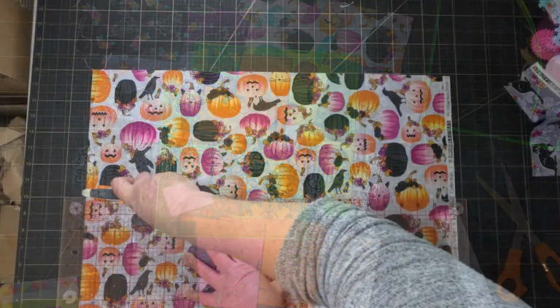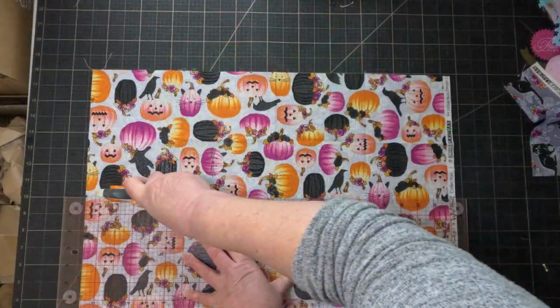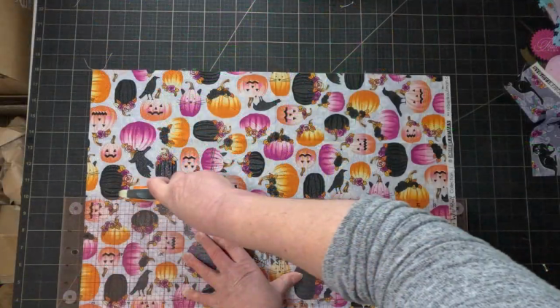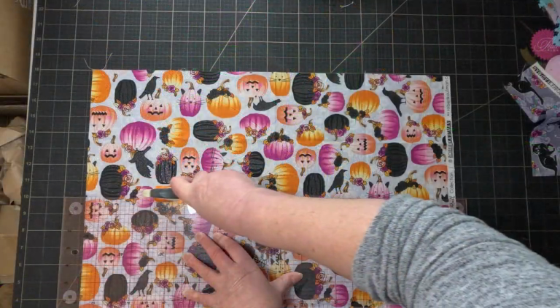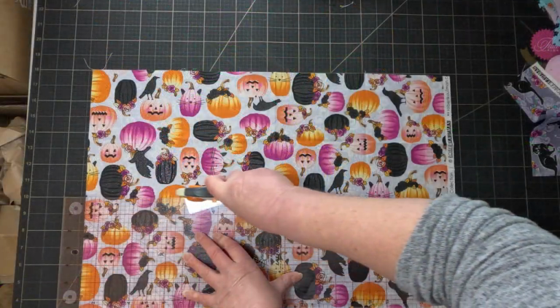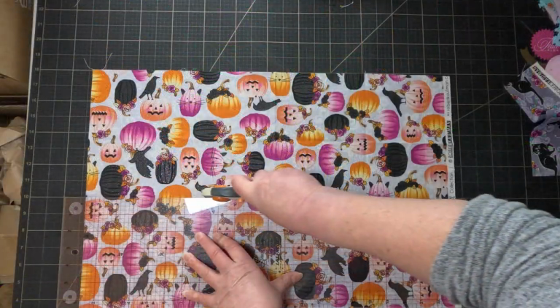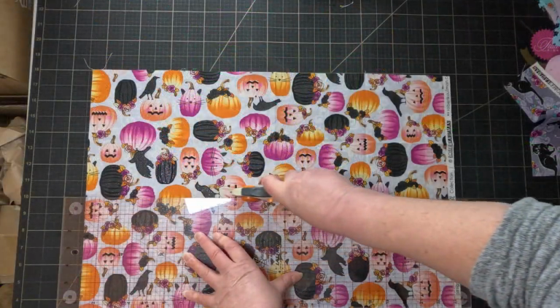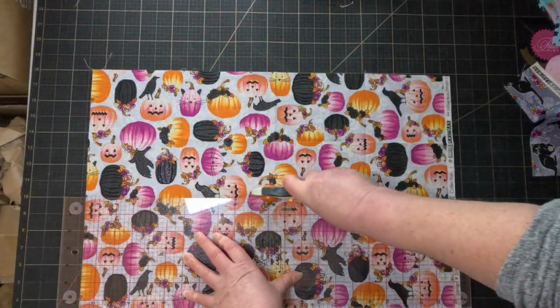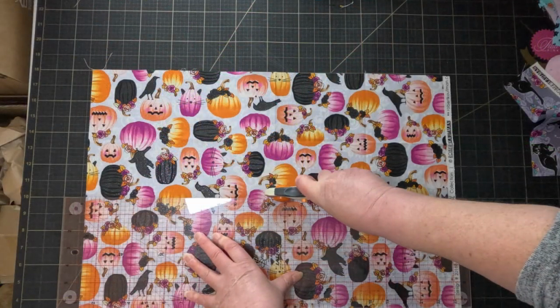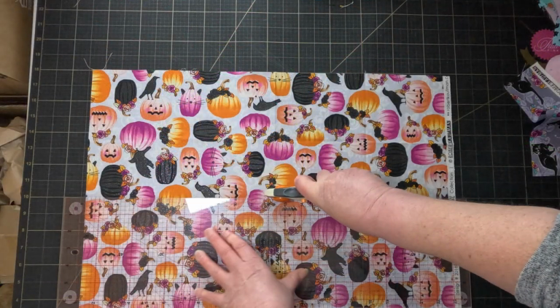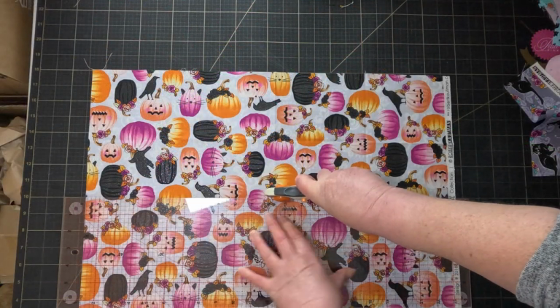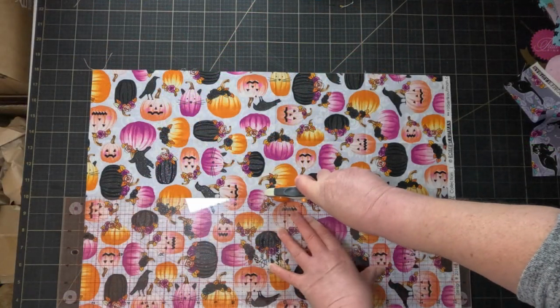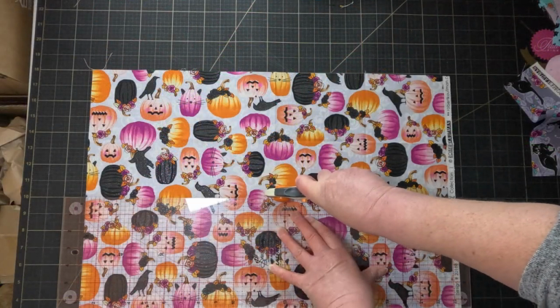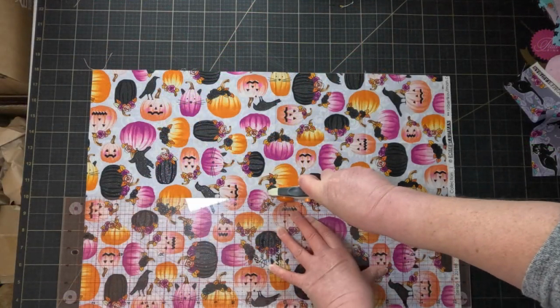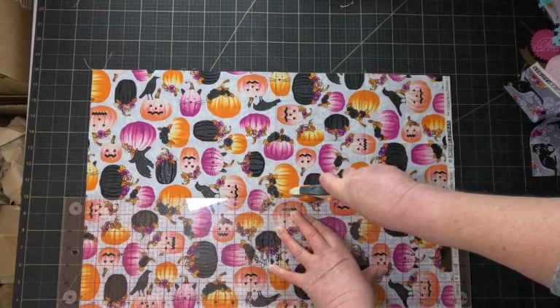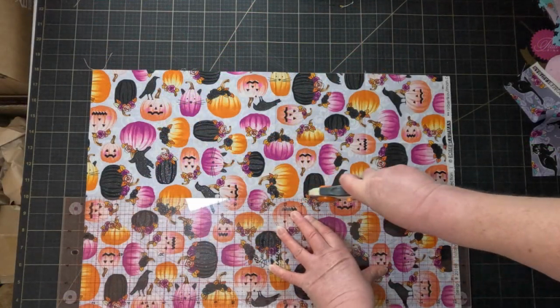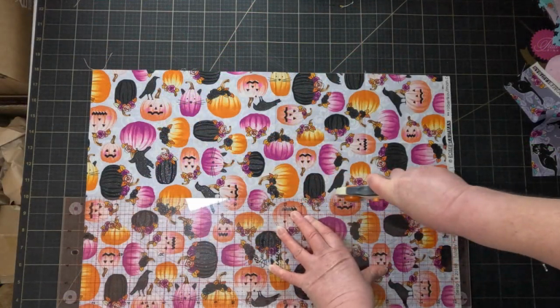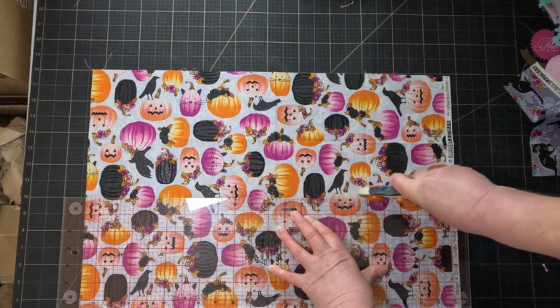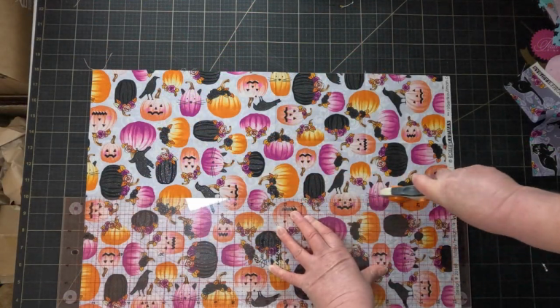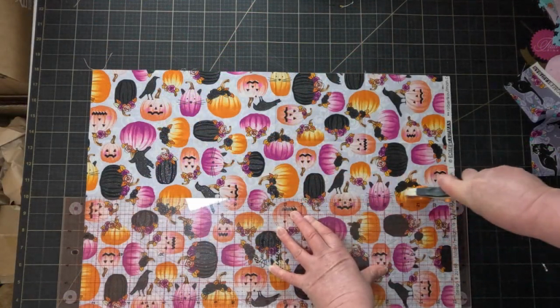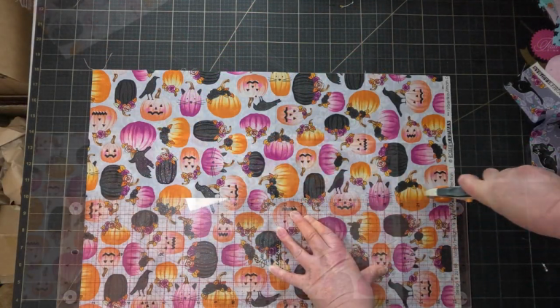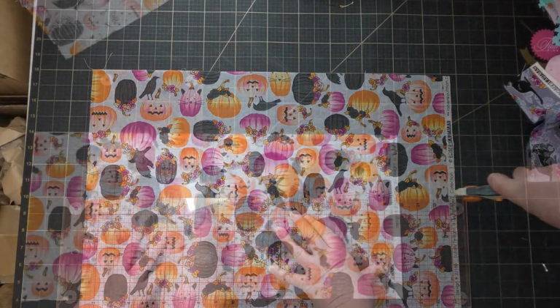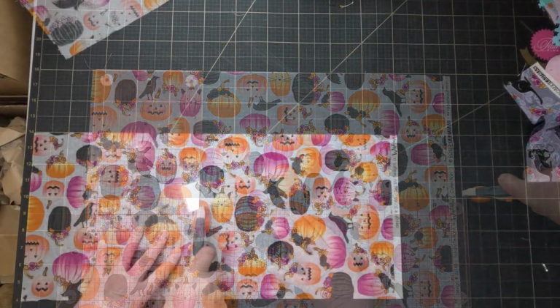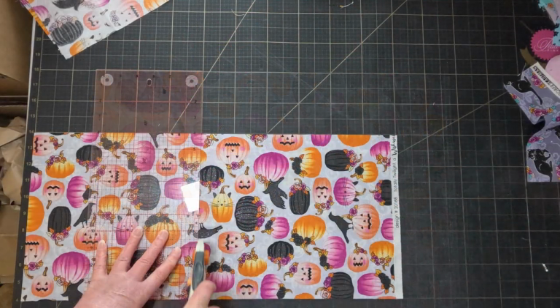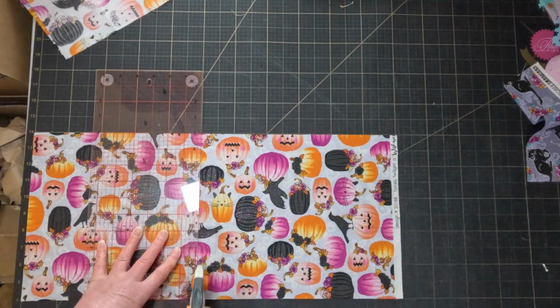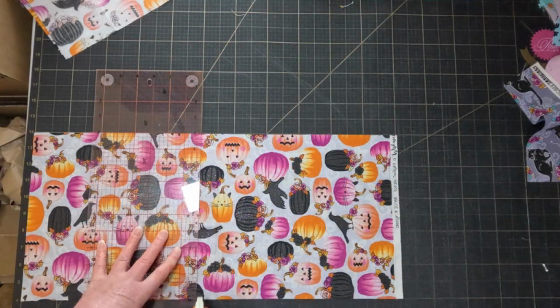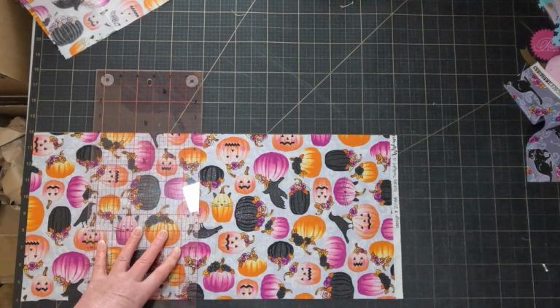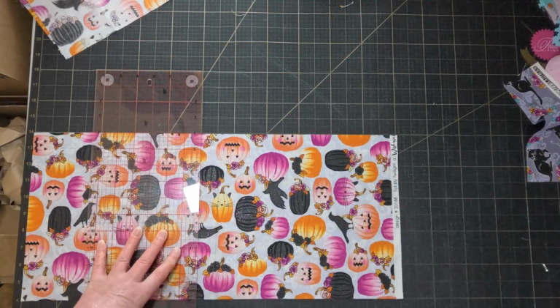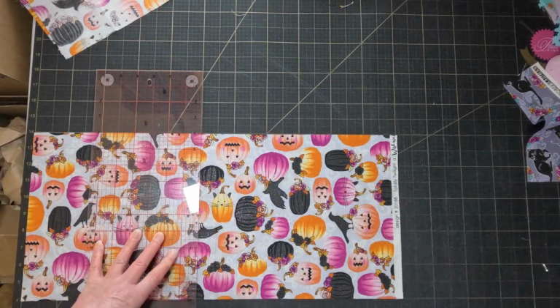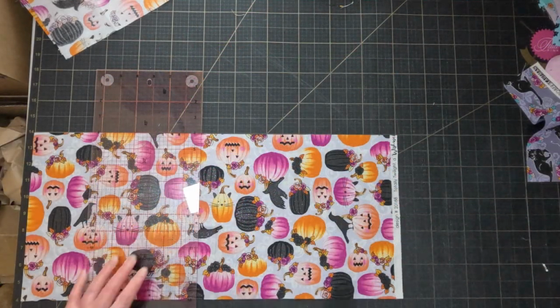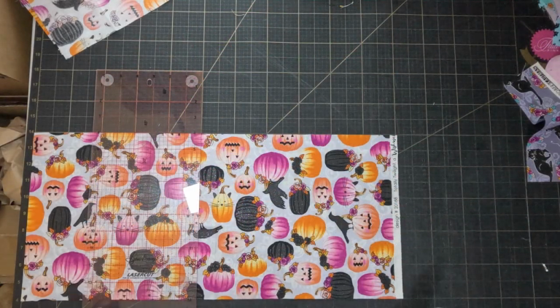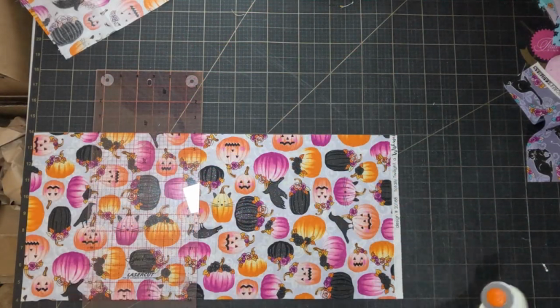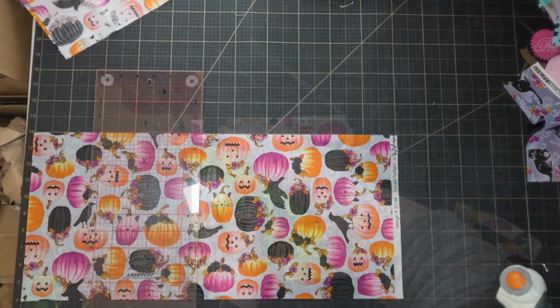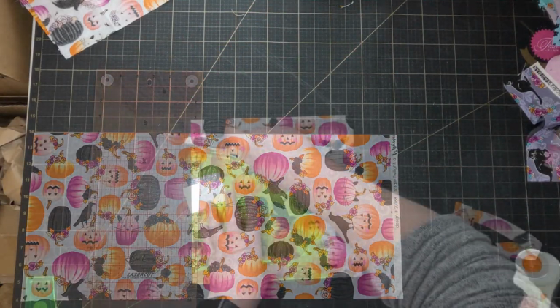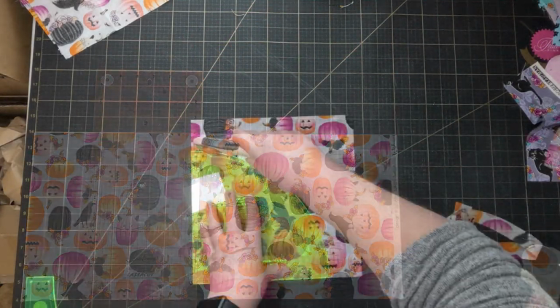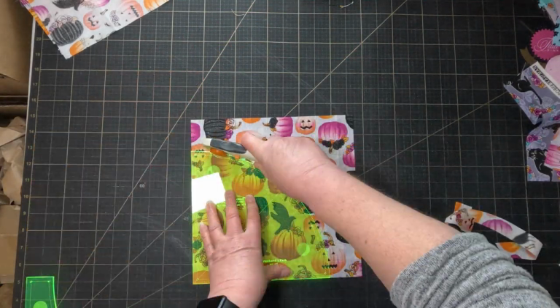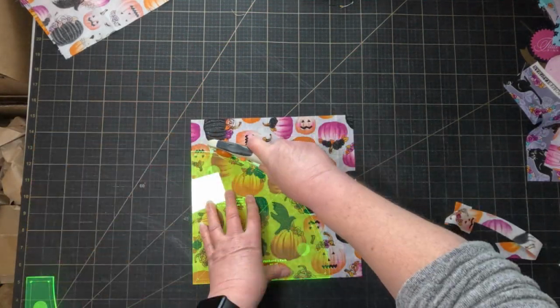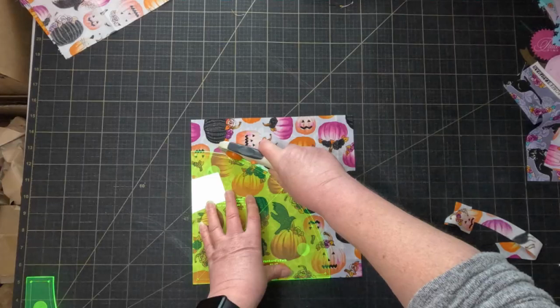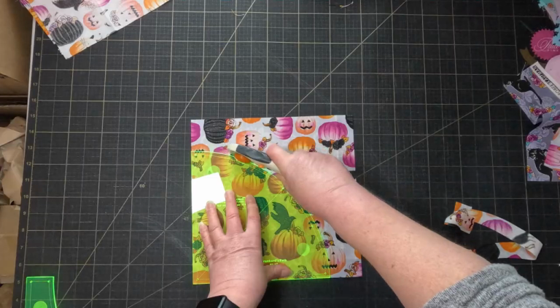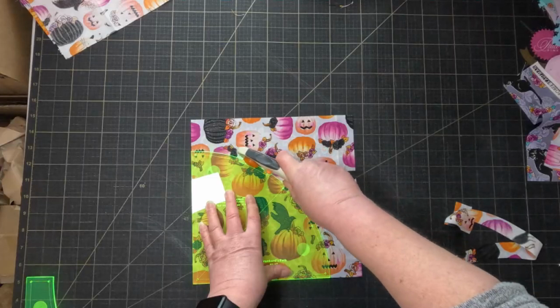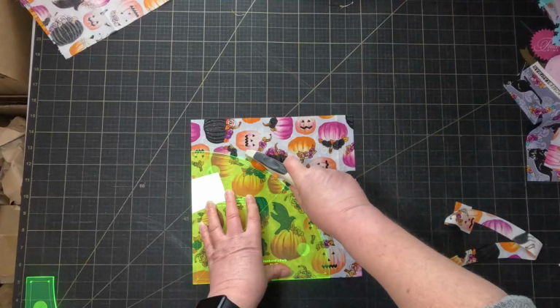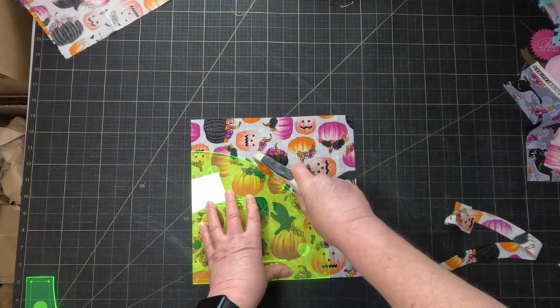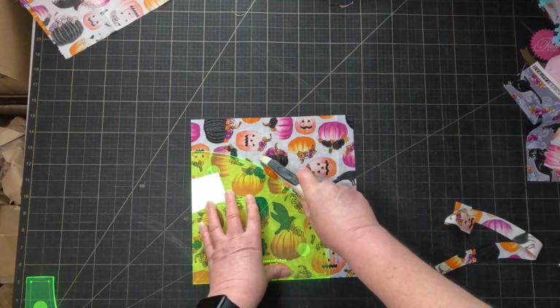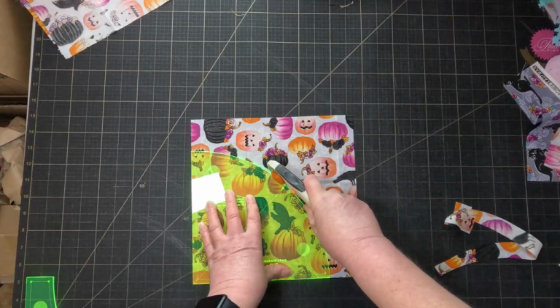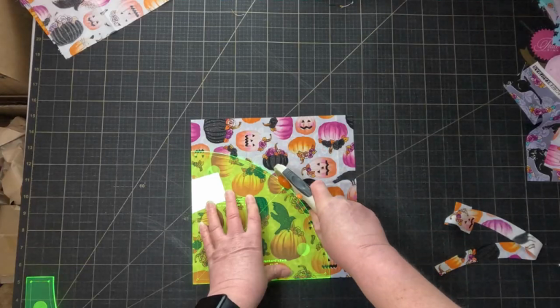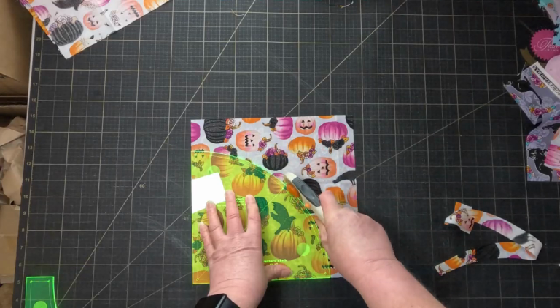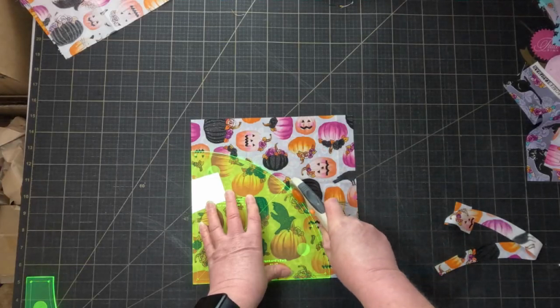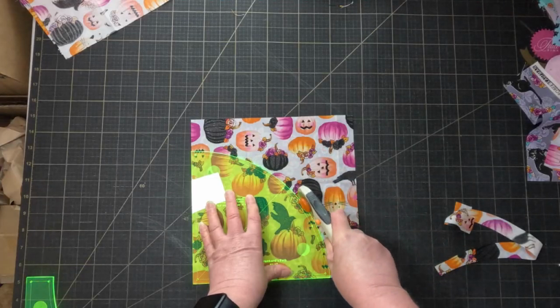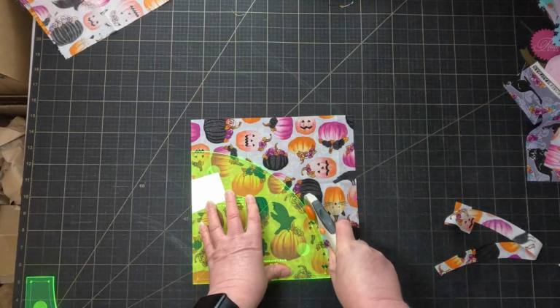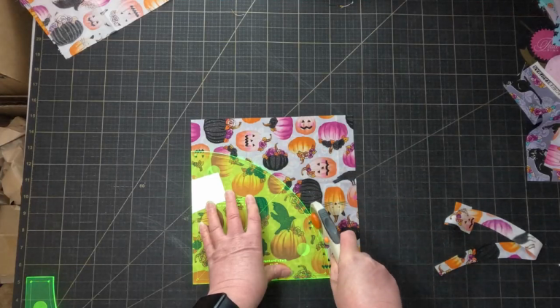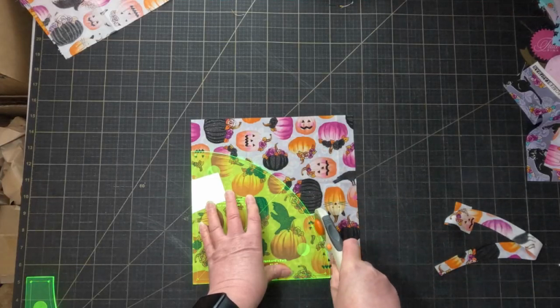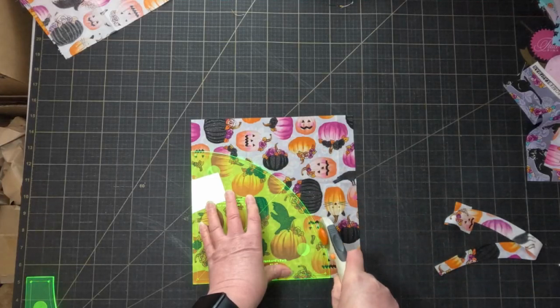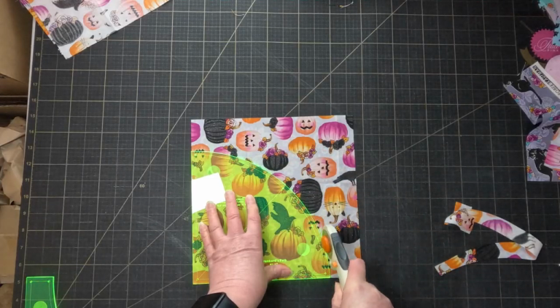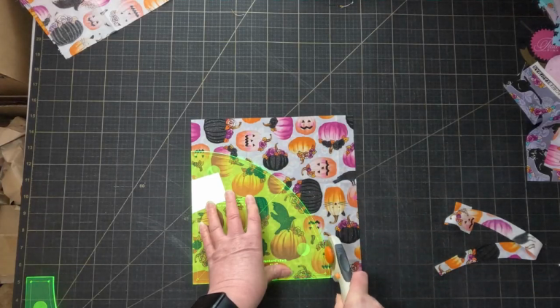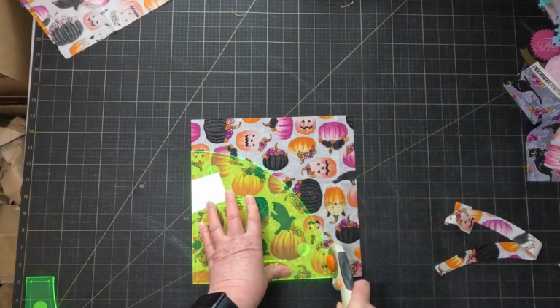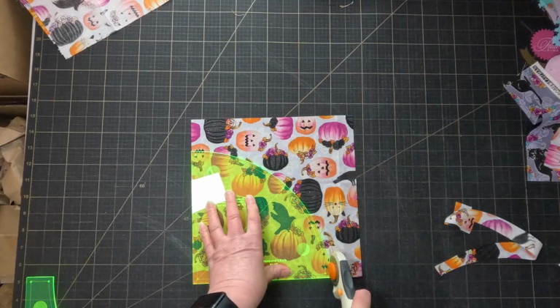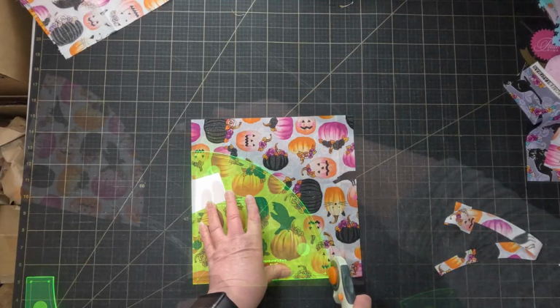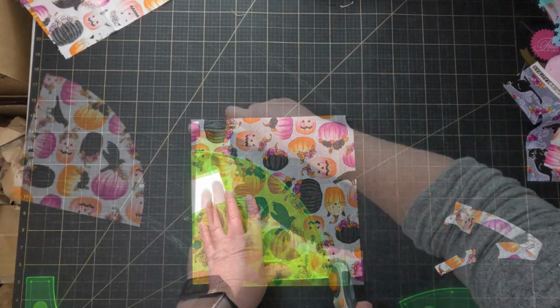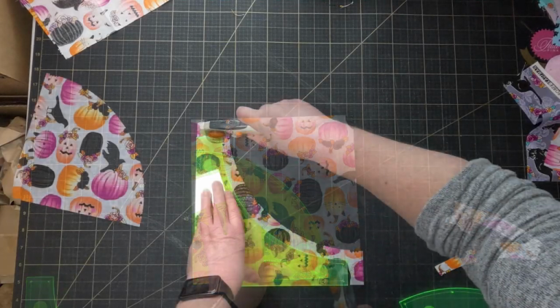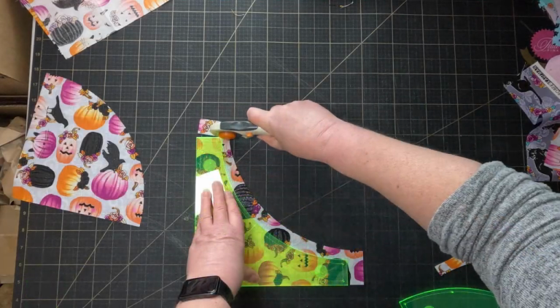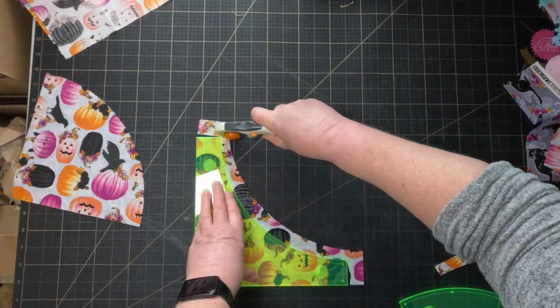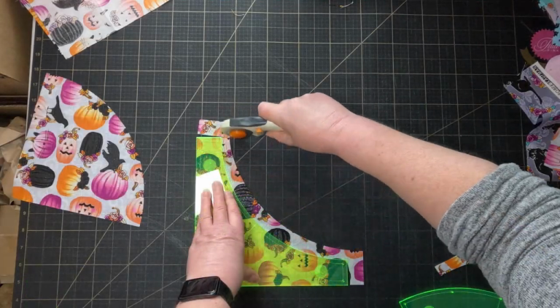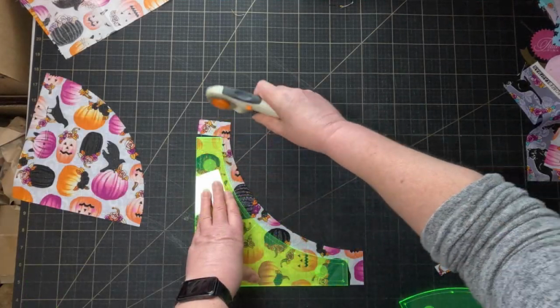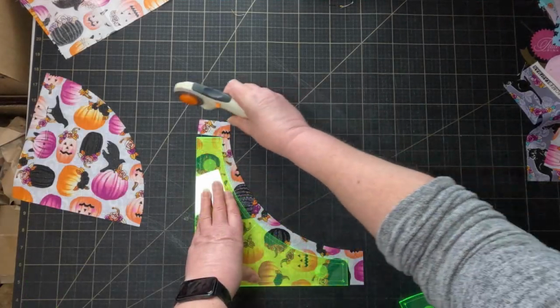I think this might be a good project to use it for, because those big quarter circles are going to be a great way to show off the Halloween fabrics.